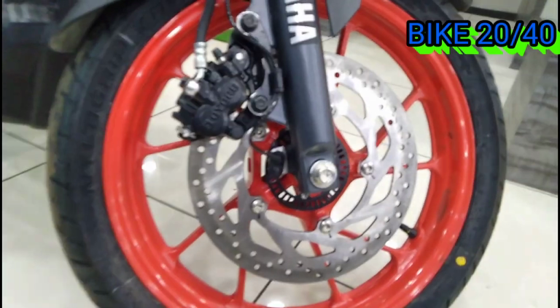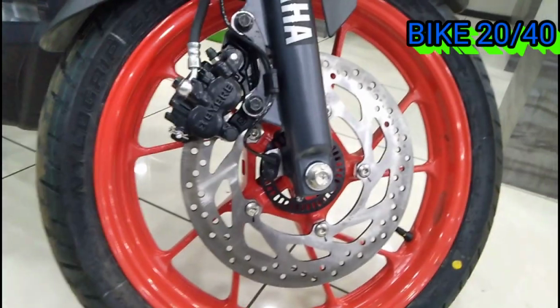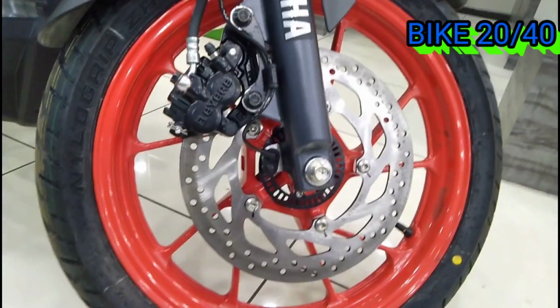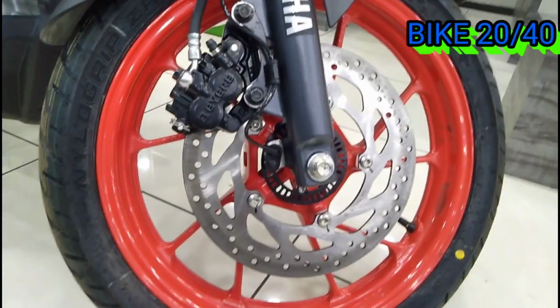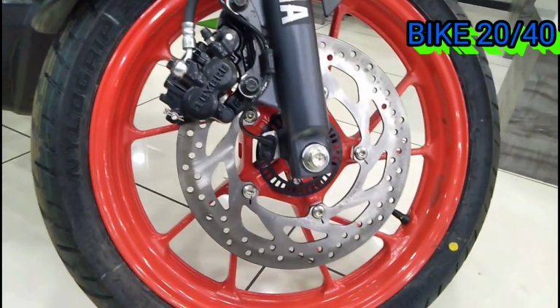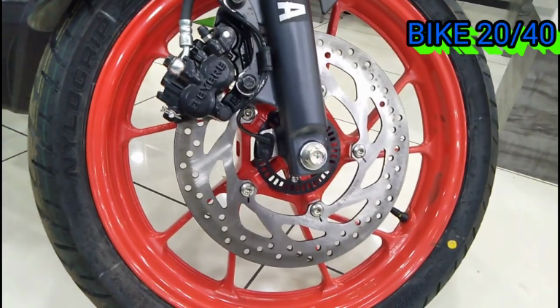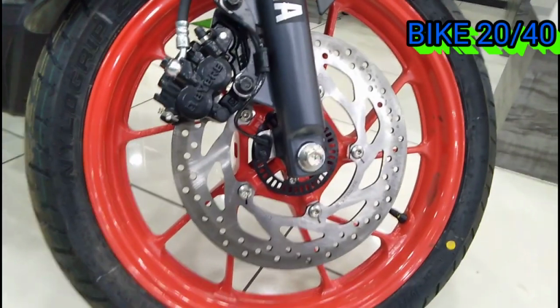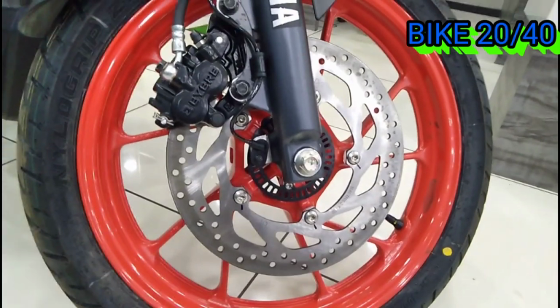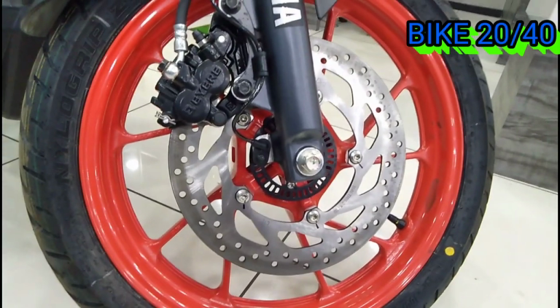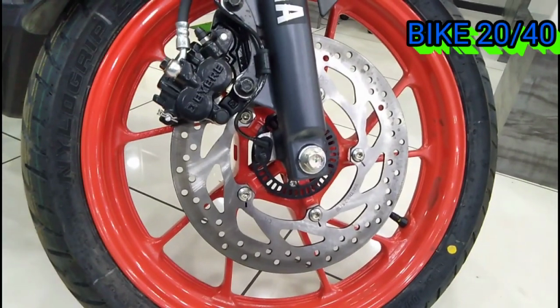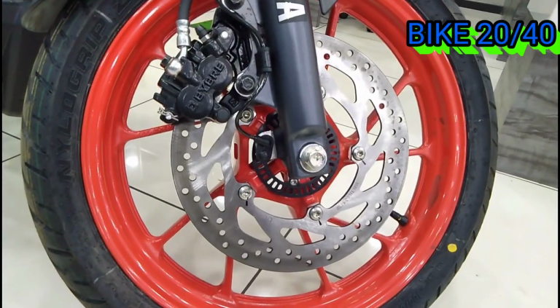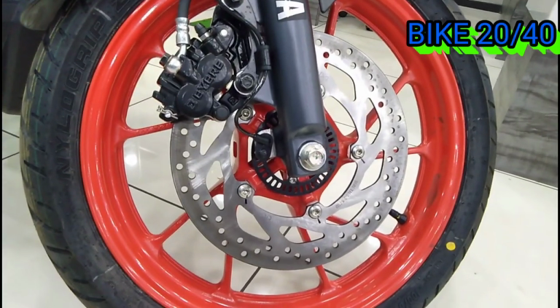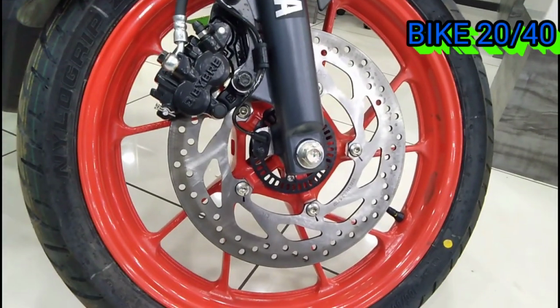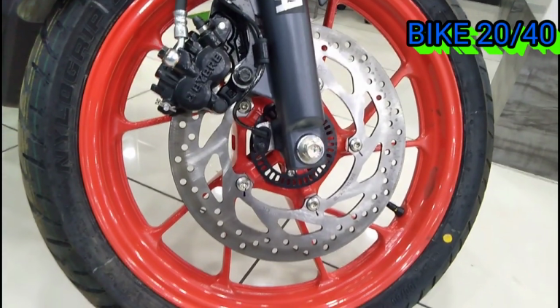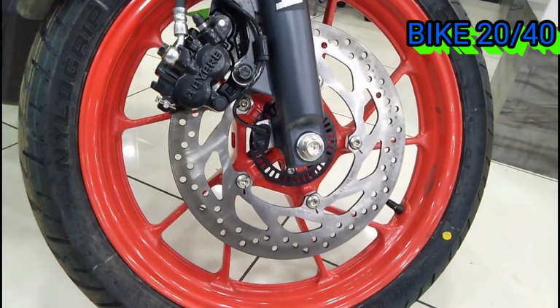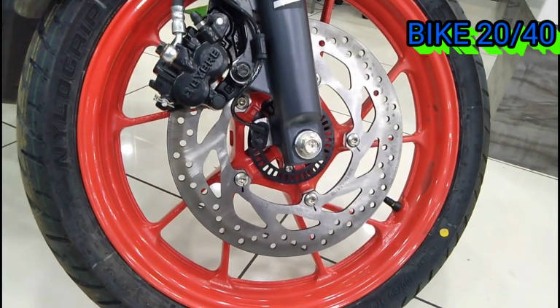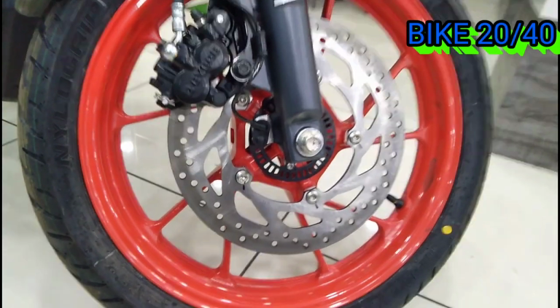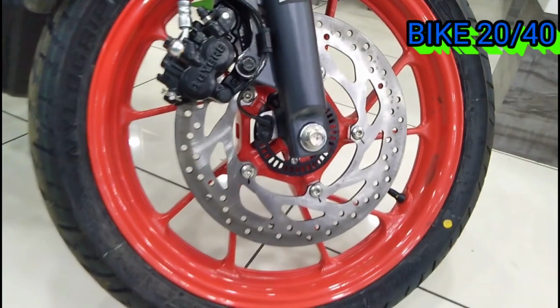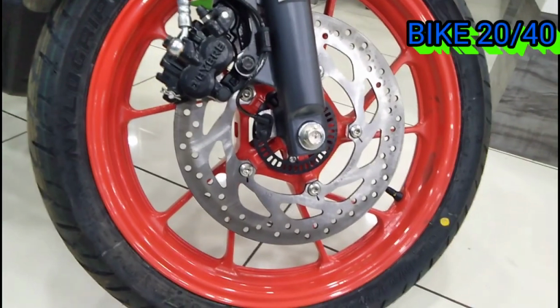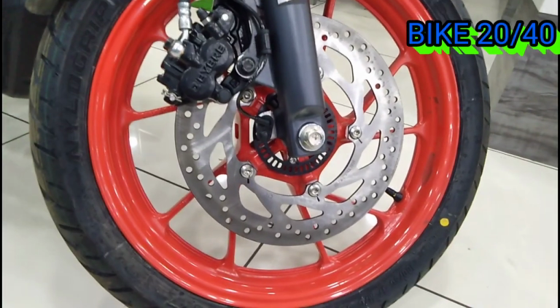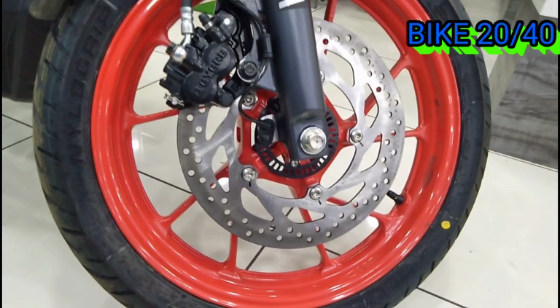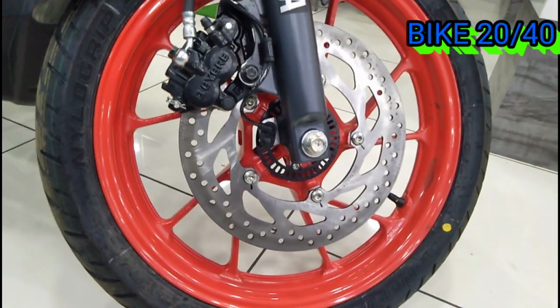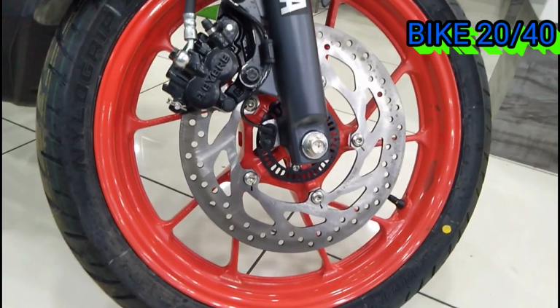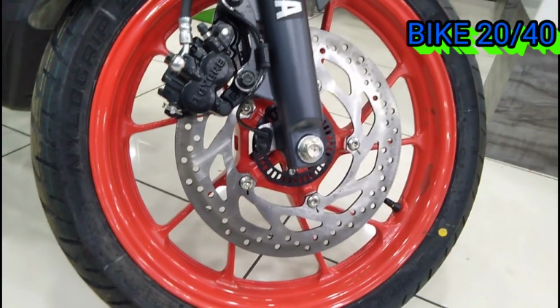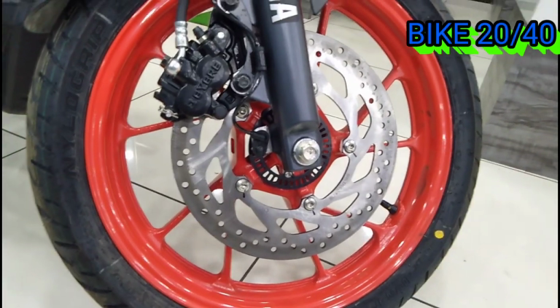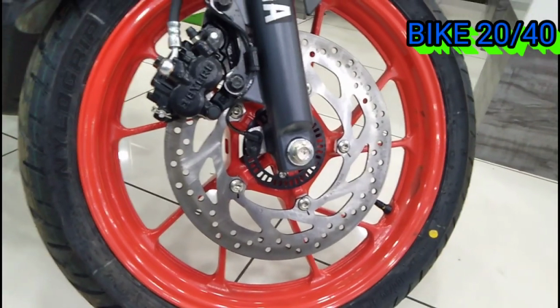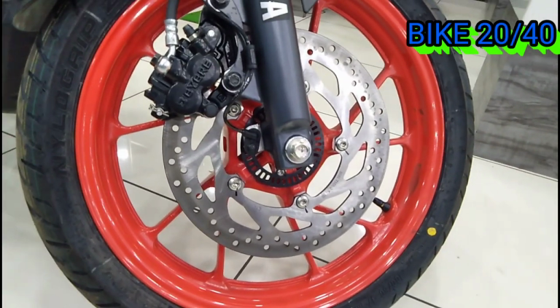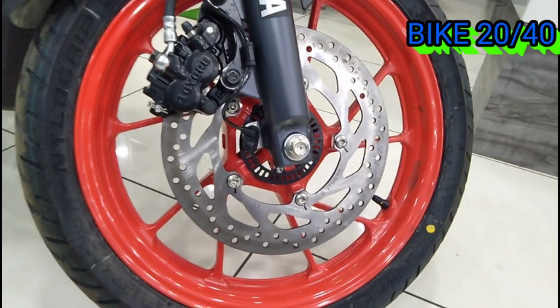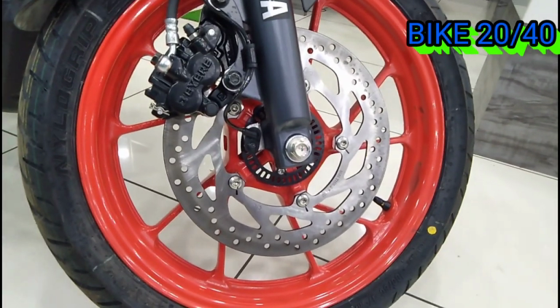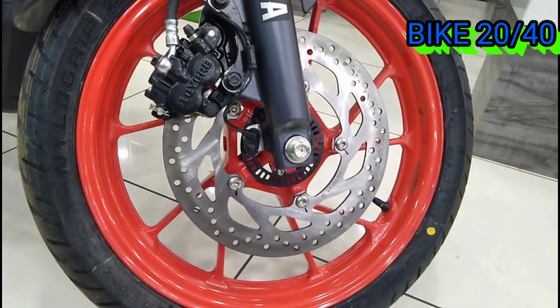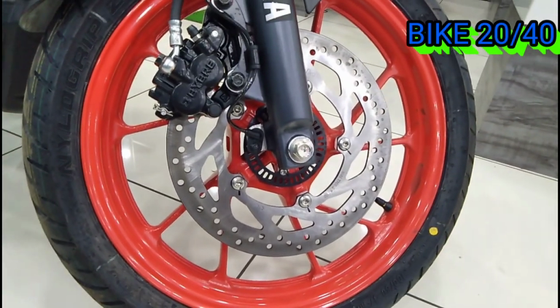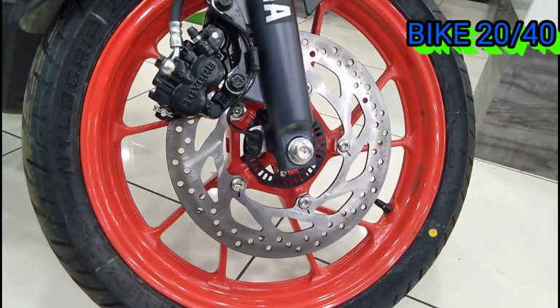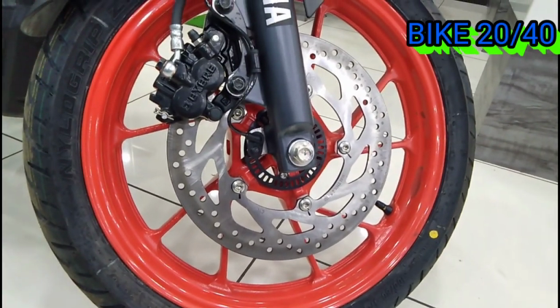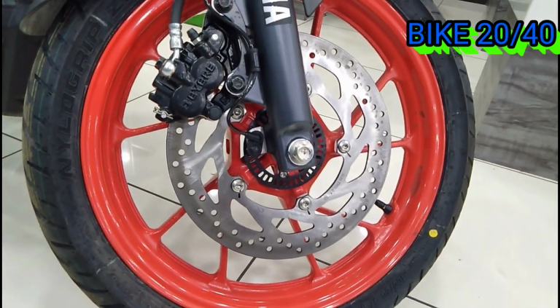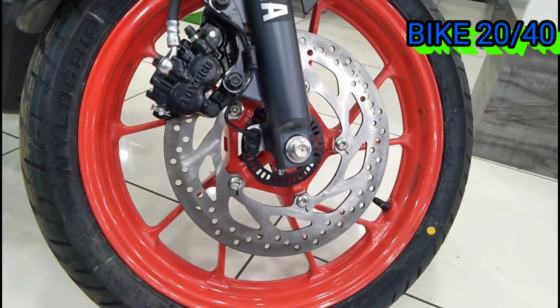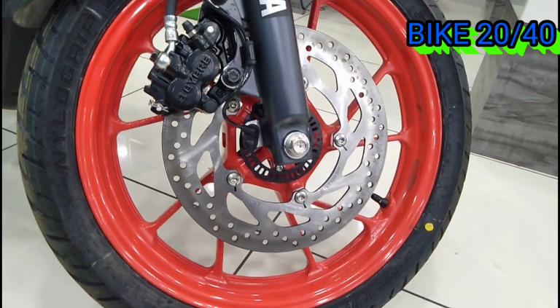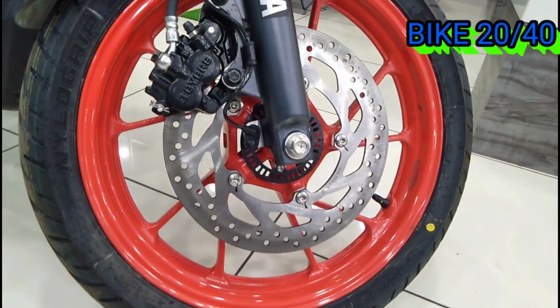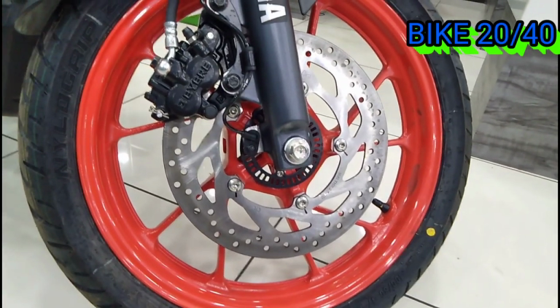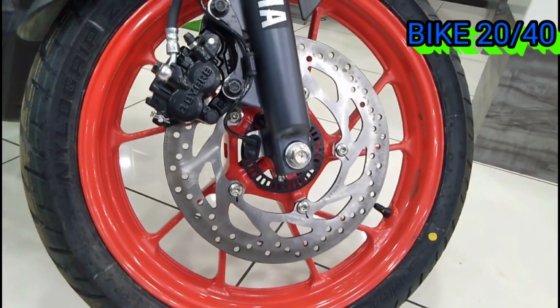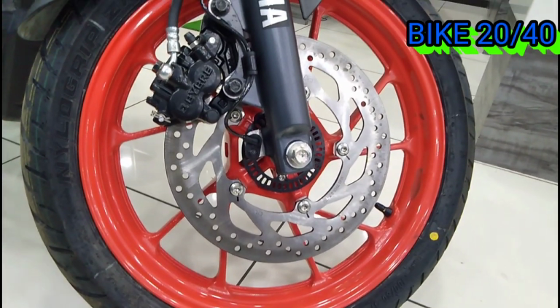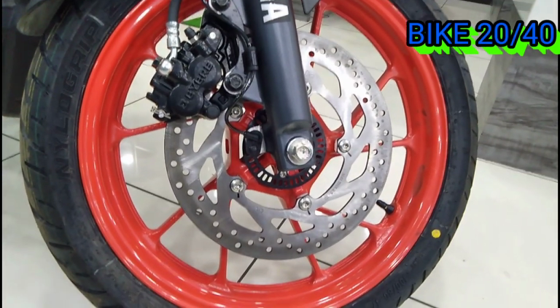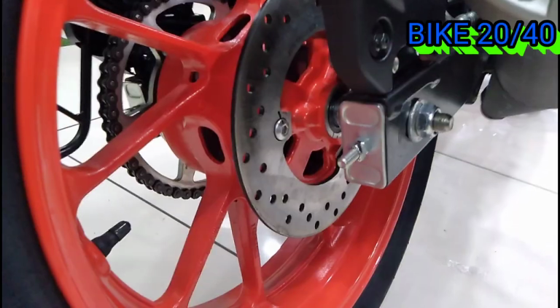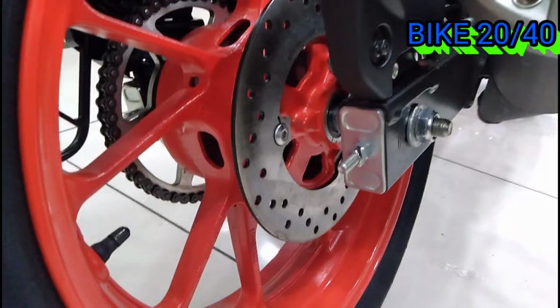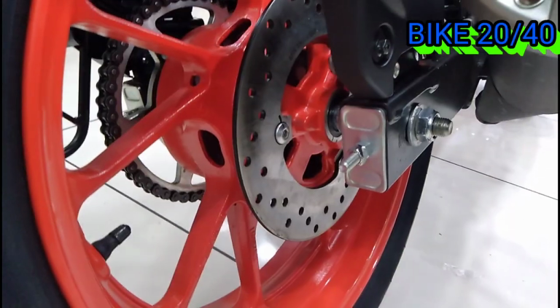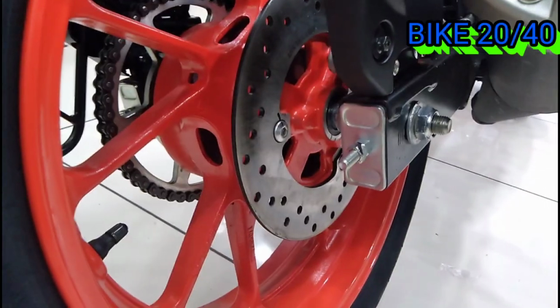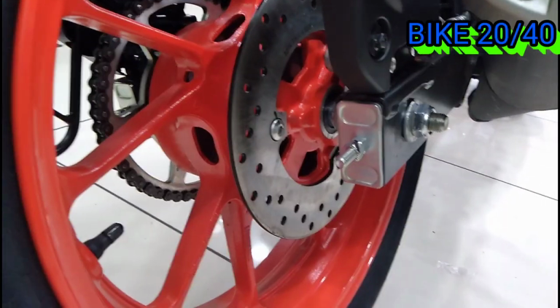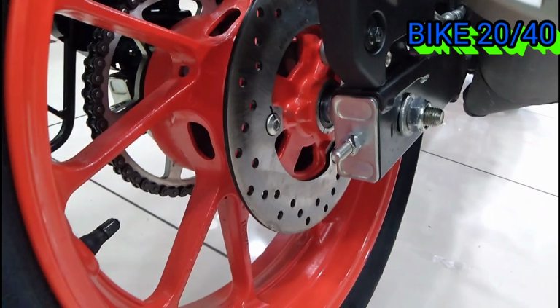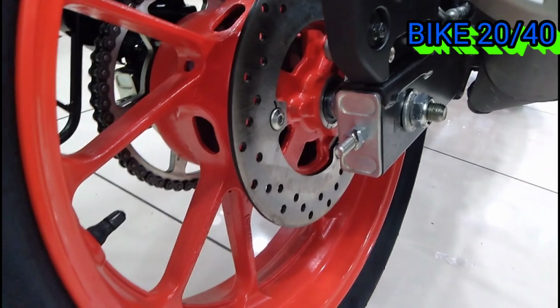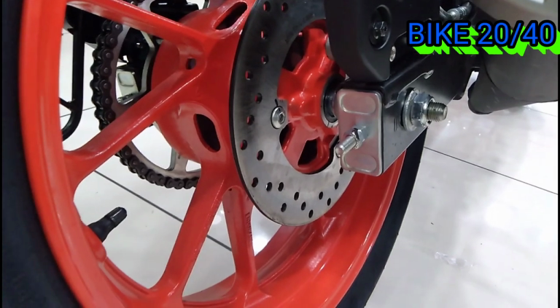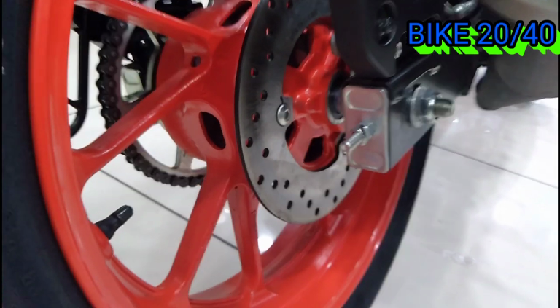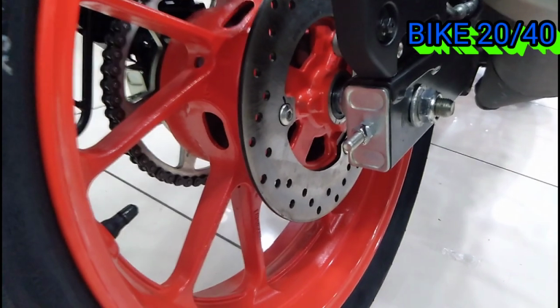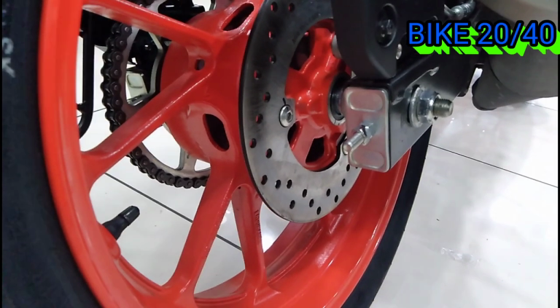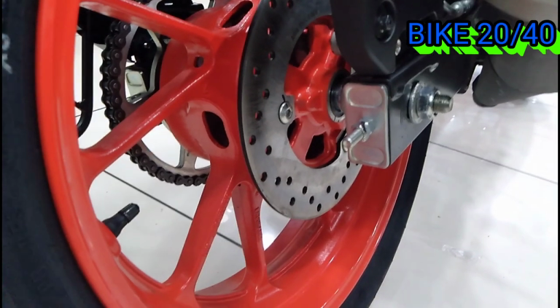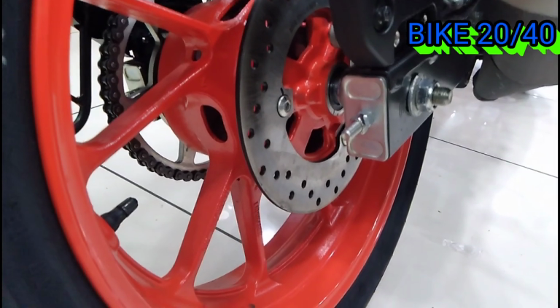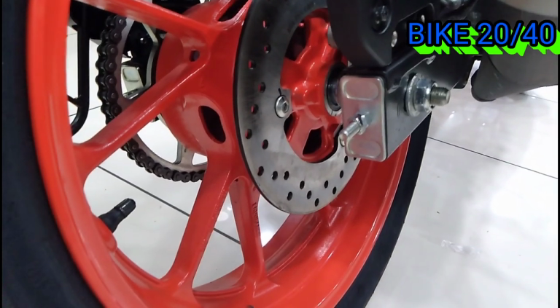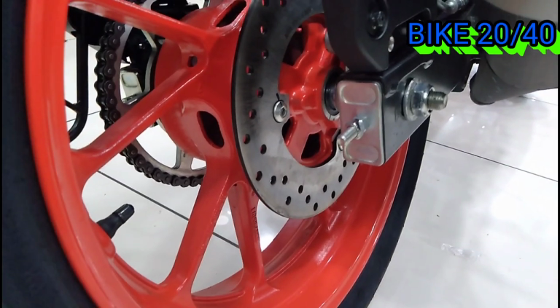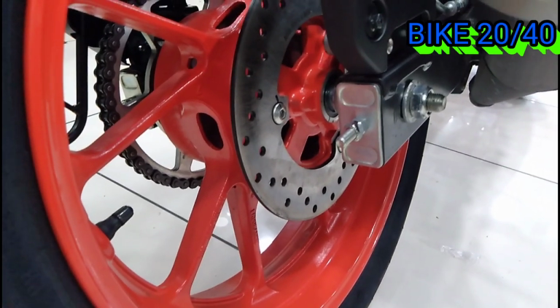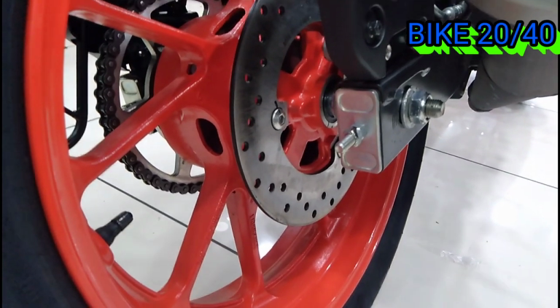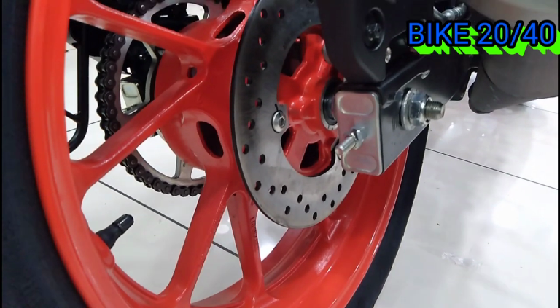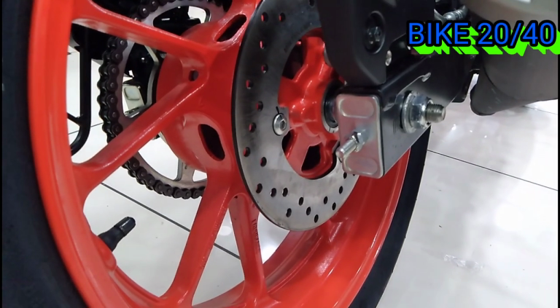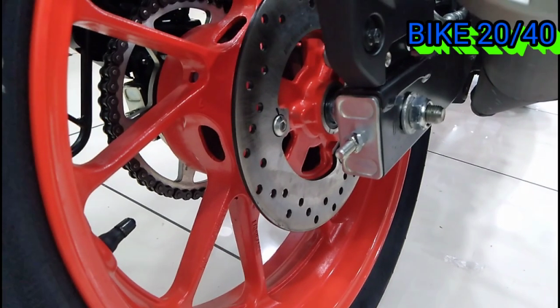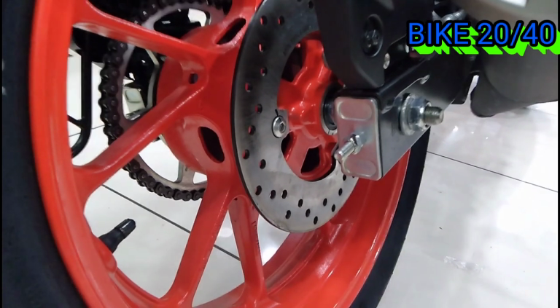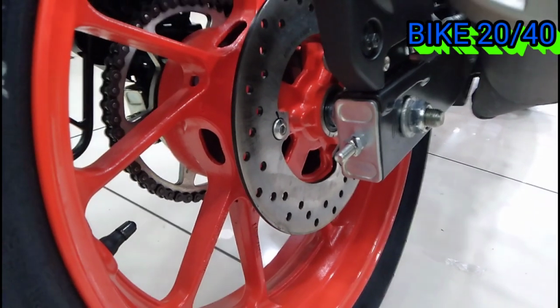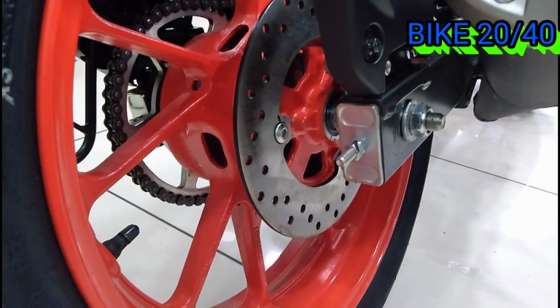We have a 182mm disc up front using a Nibor caliper. You can also use a dual-channel ABS setup.